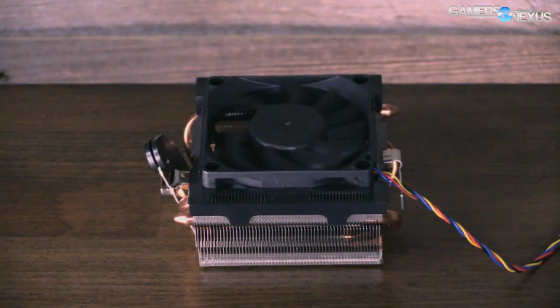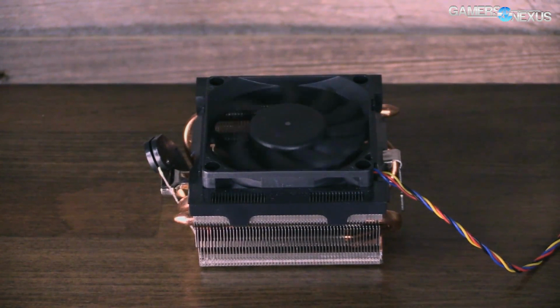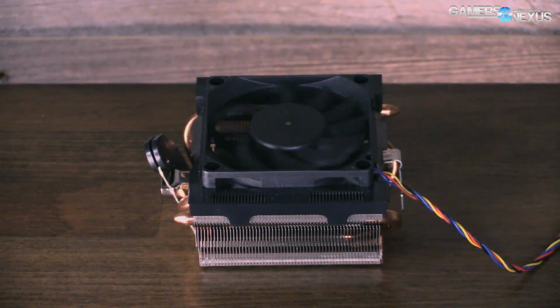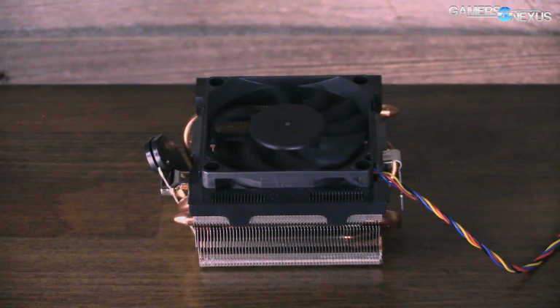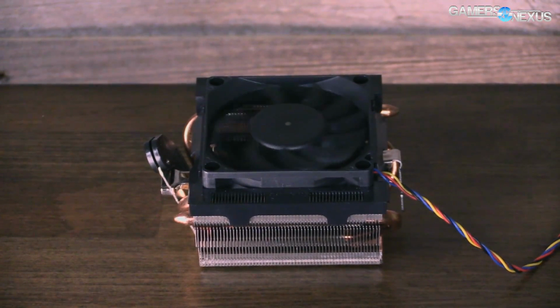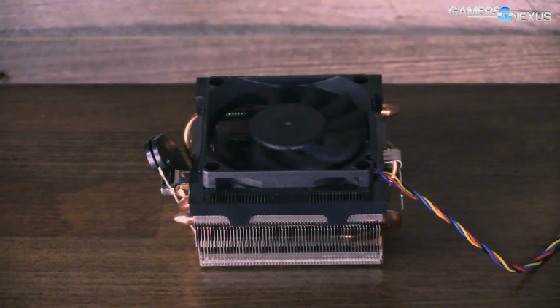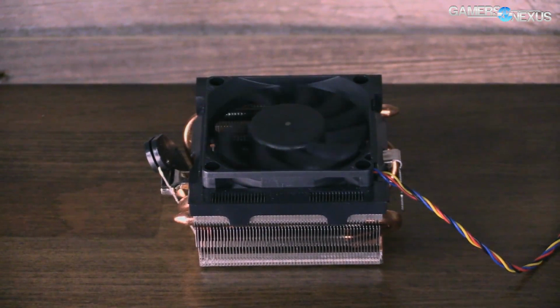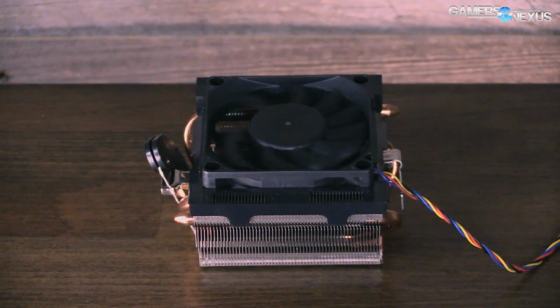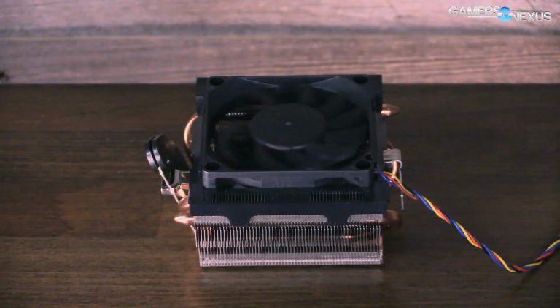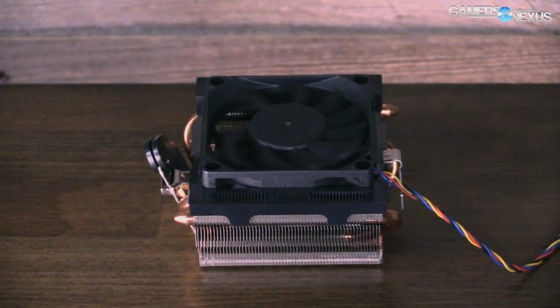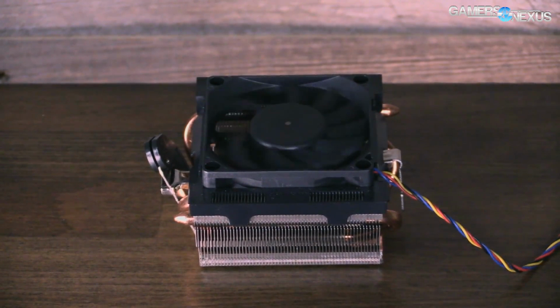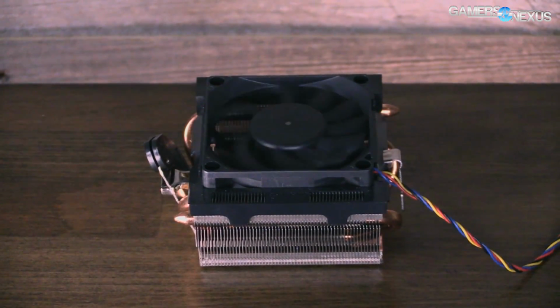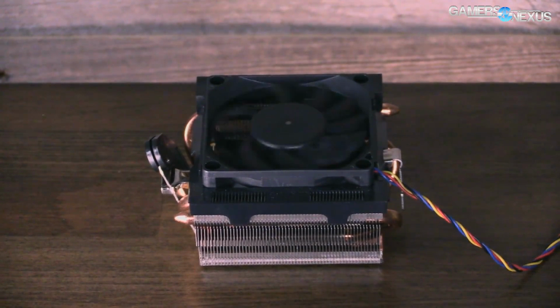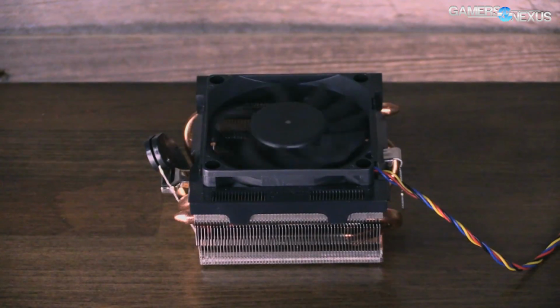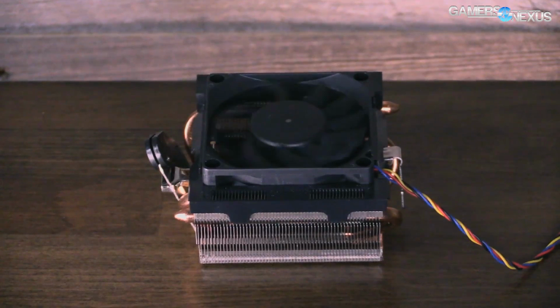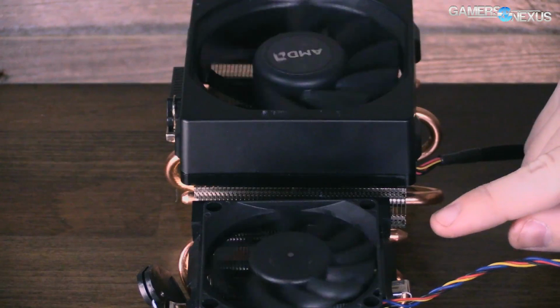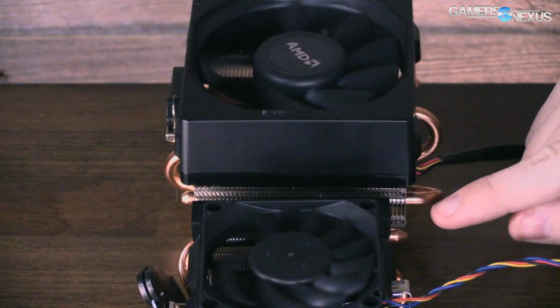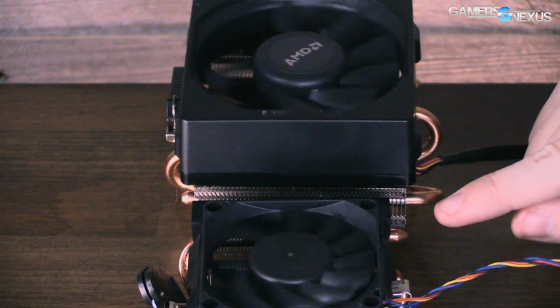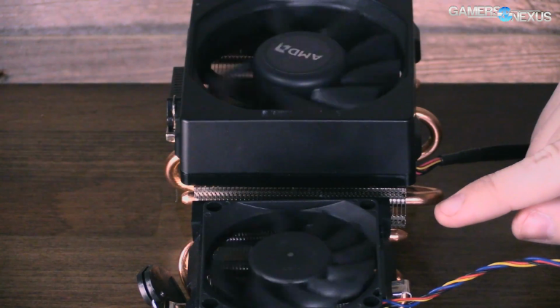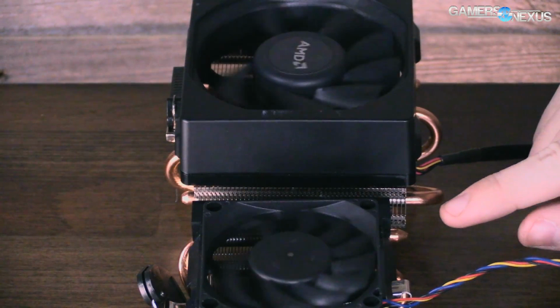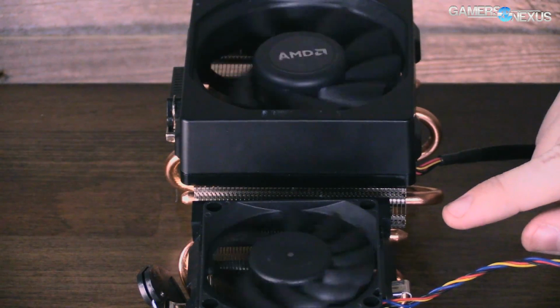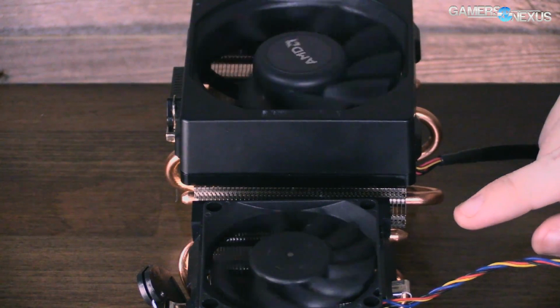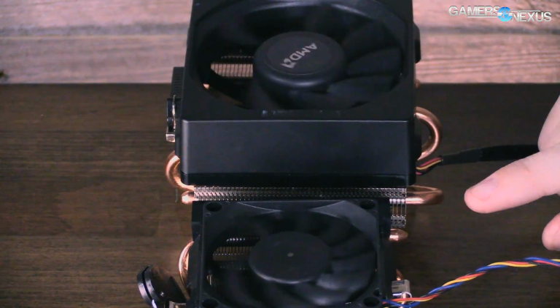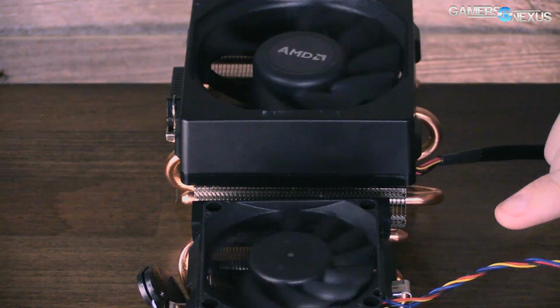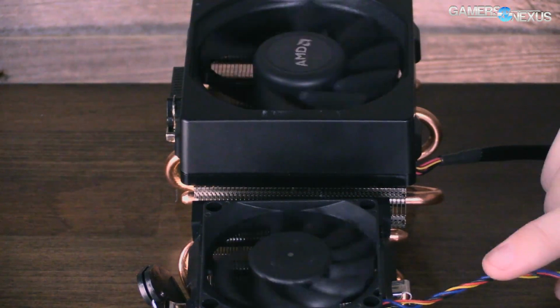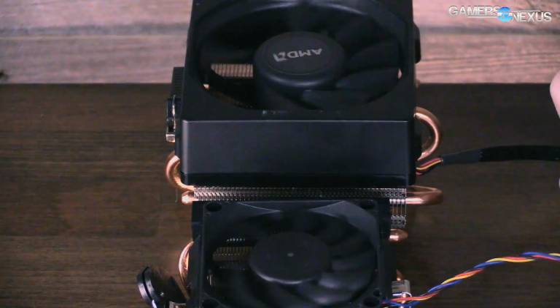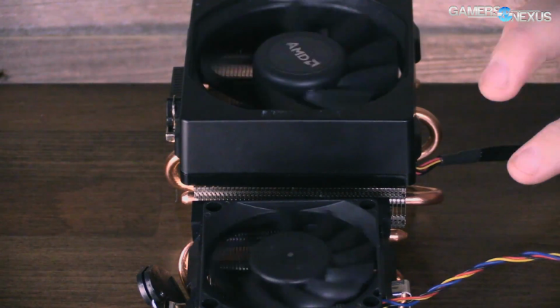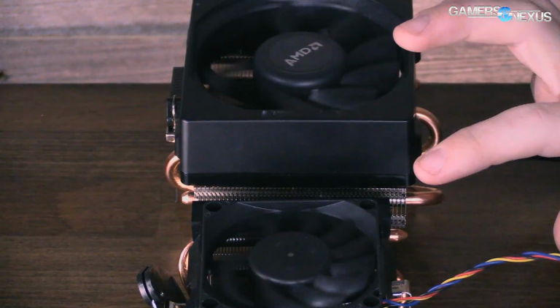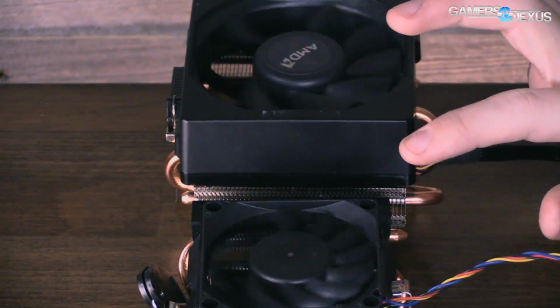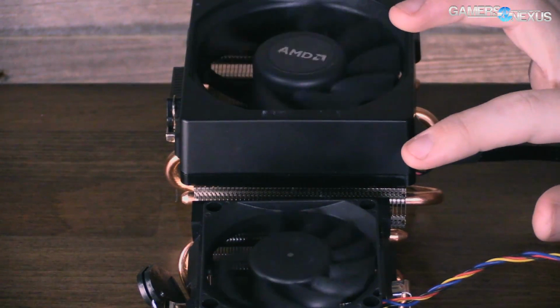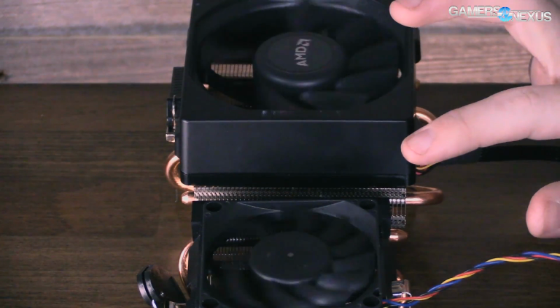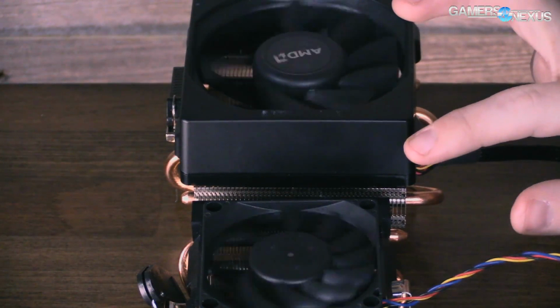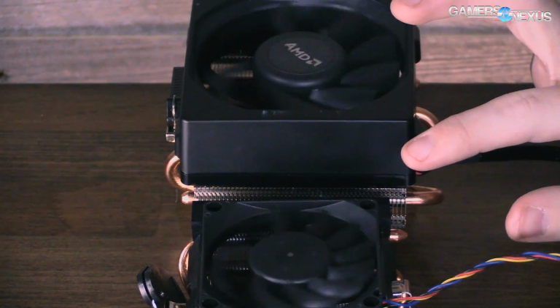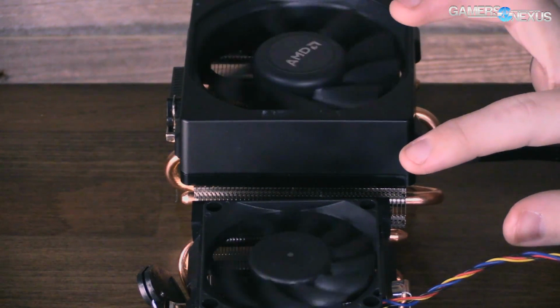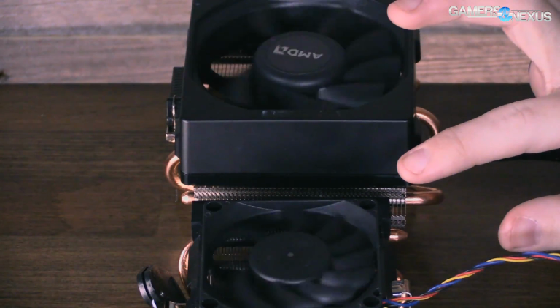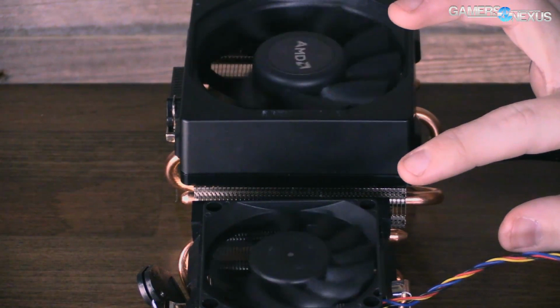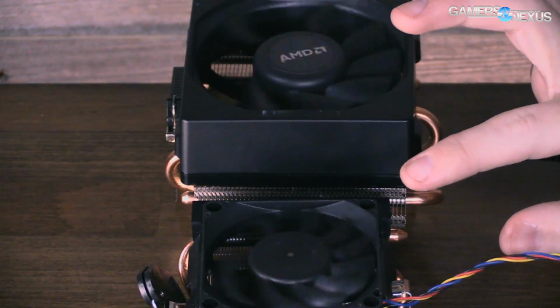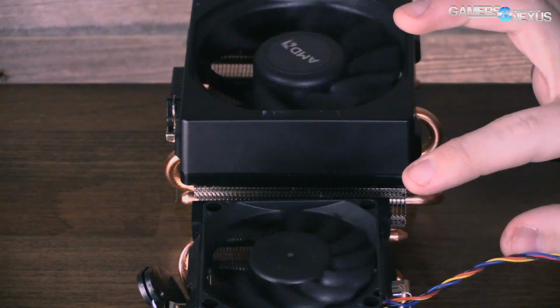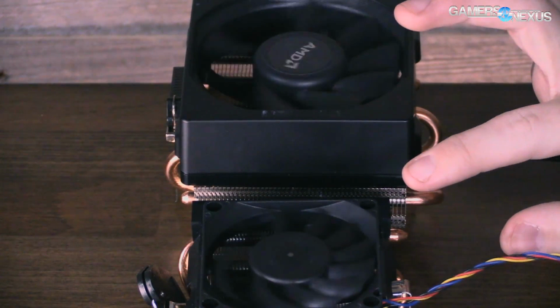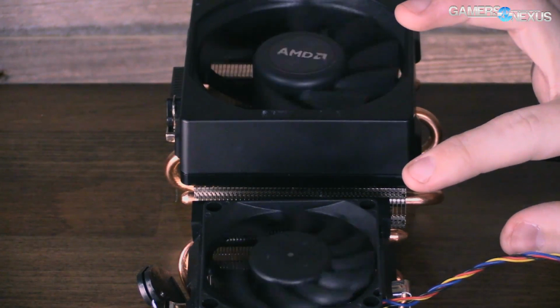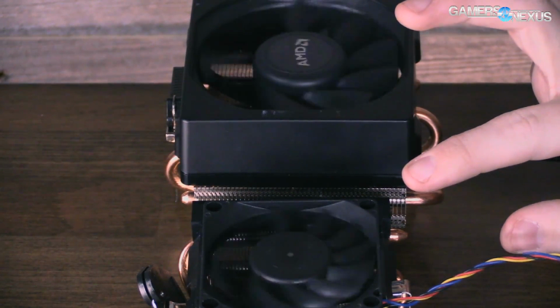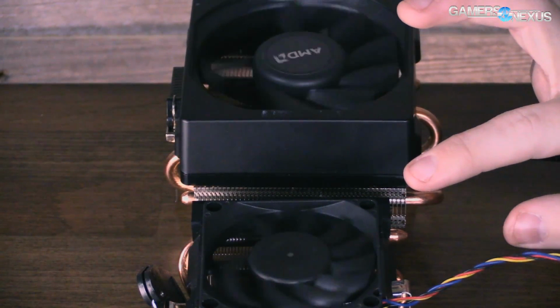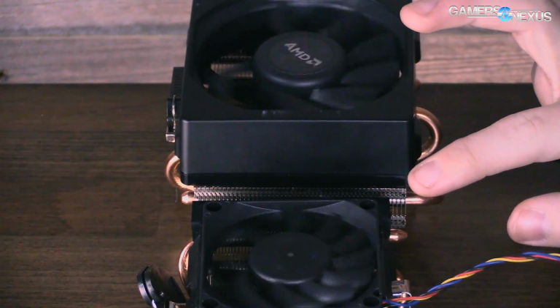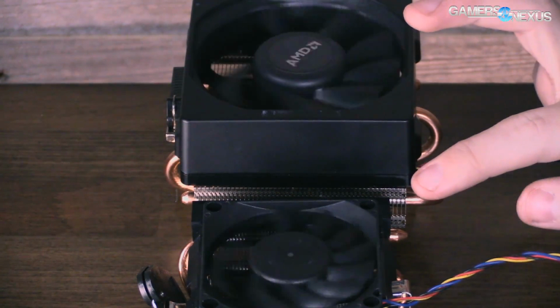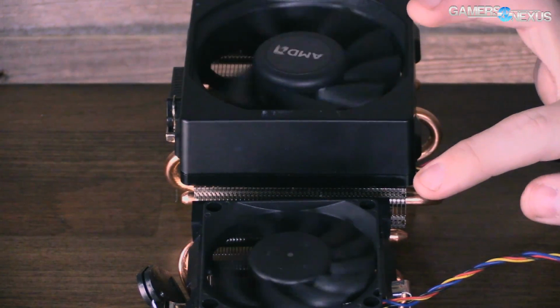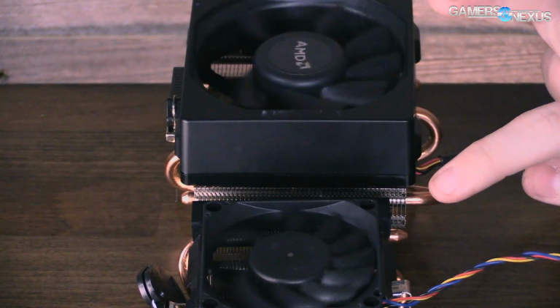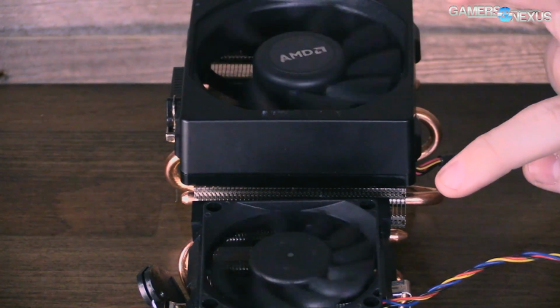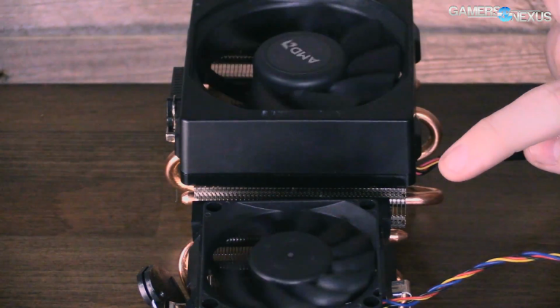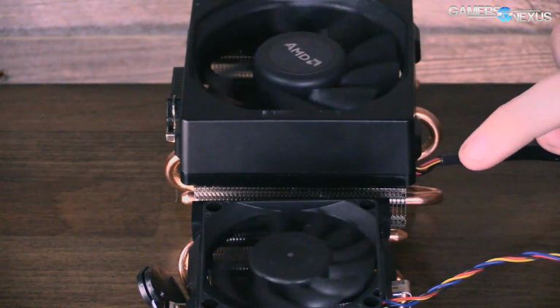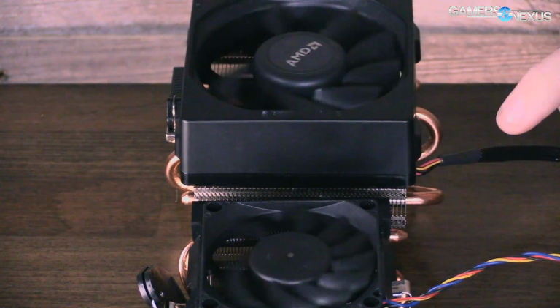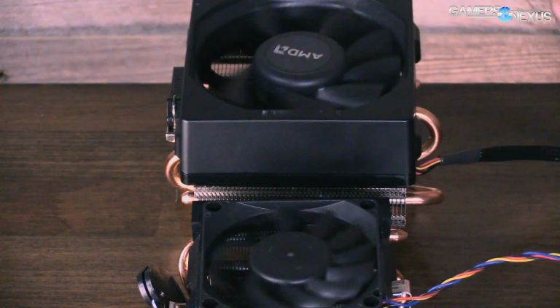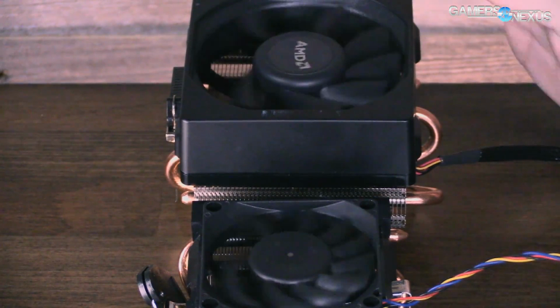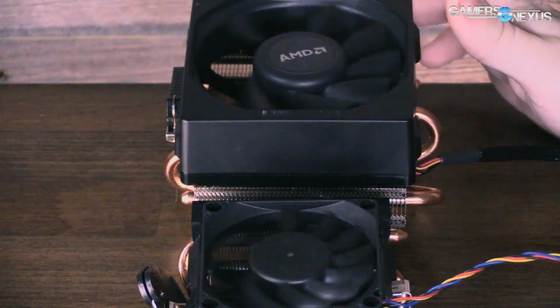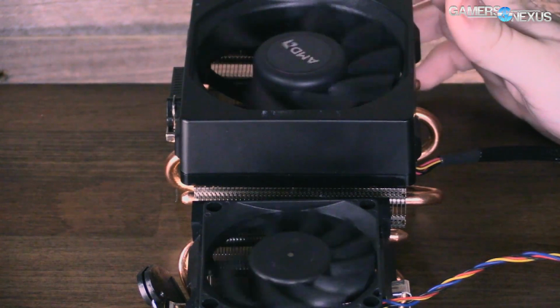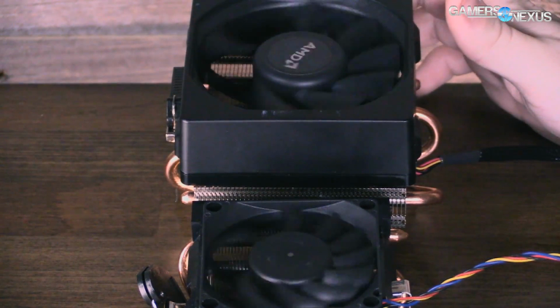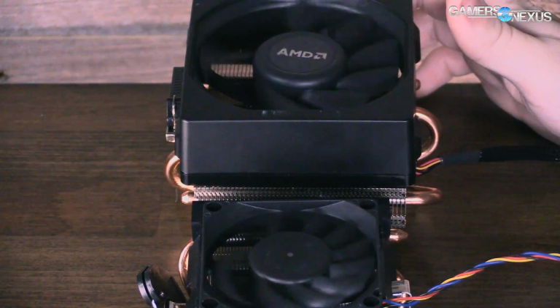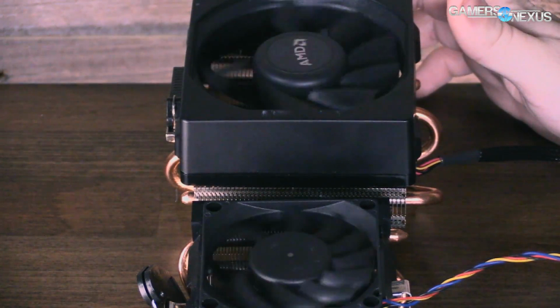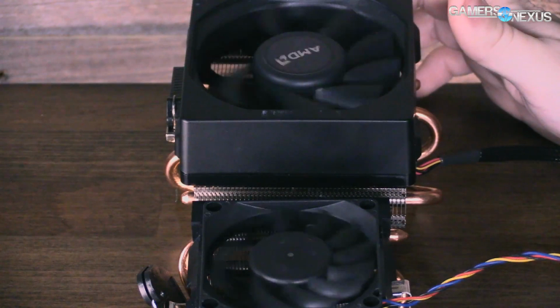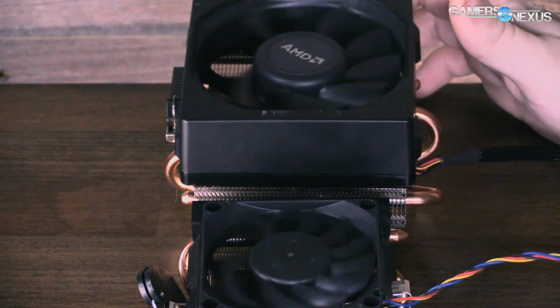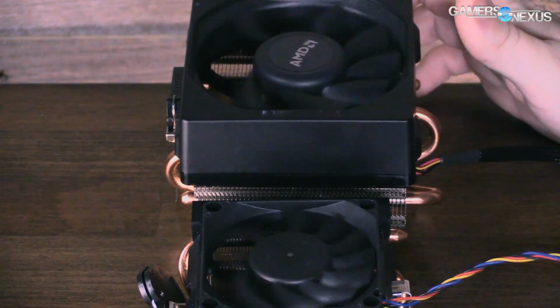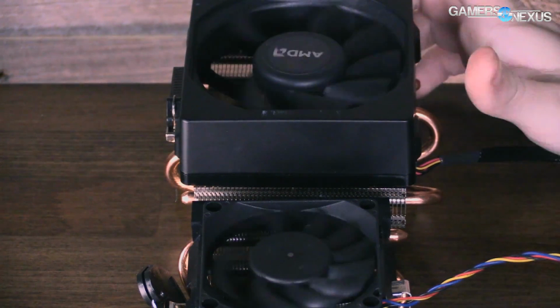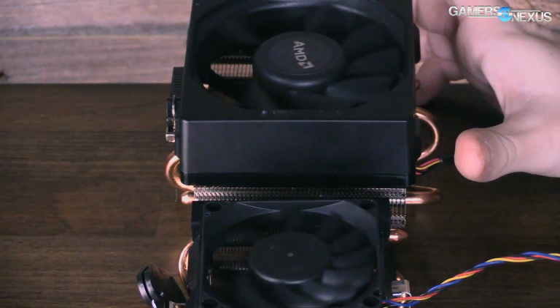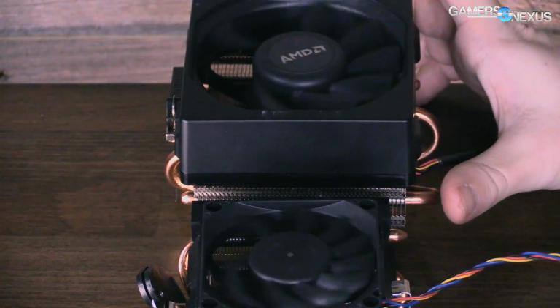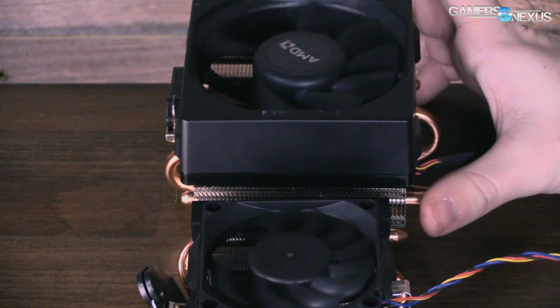Even if you're using an auto setting in the real world, this gives you an idea of what the max 100% fan speed sounds like. I'll give you a listen and then explain the setup. The first cooler is the original stock cooler; the second one is the AMD FX8370's Wraith that just came out.